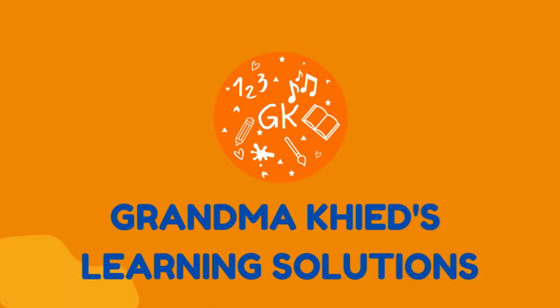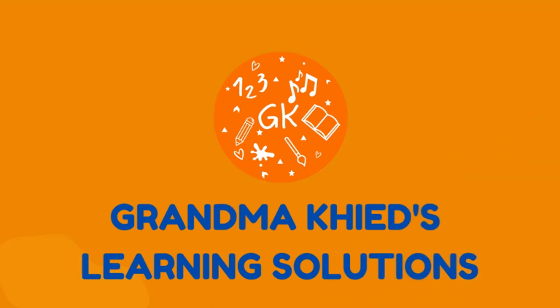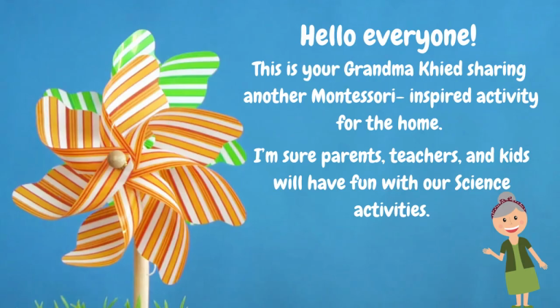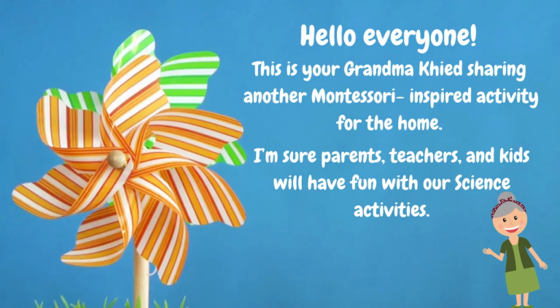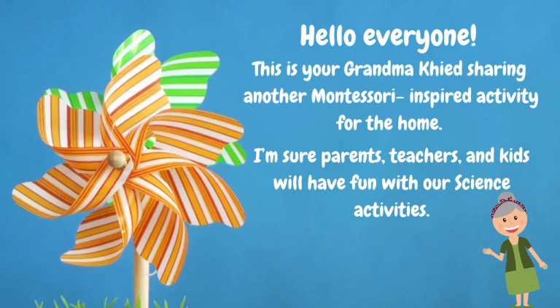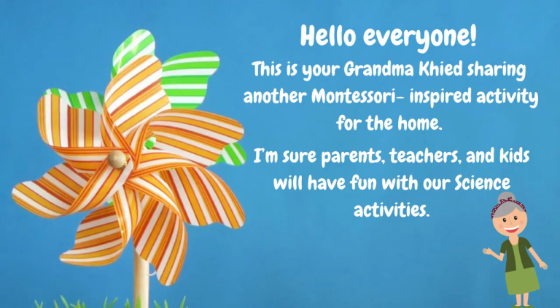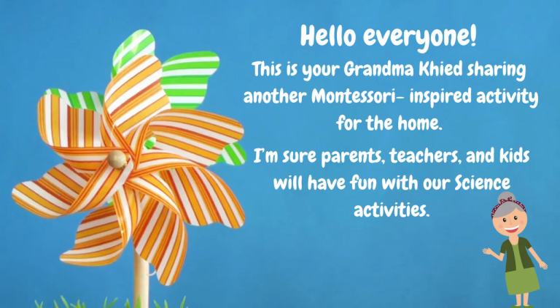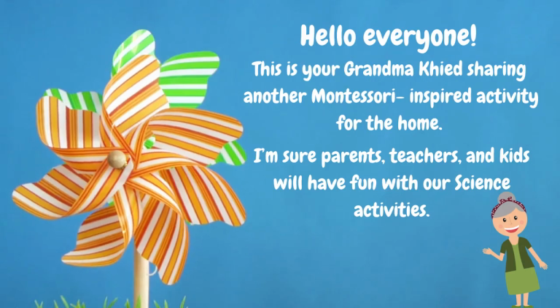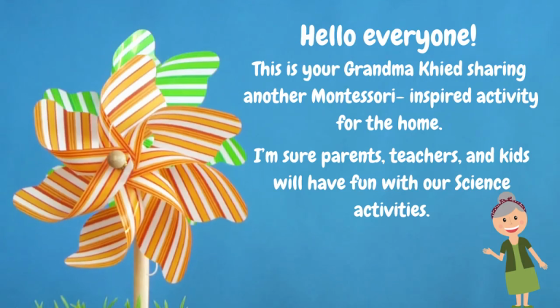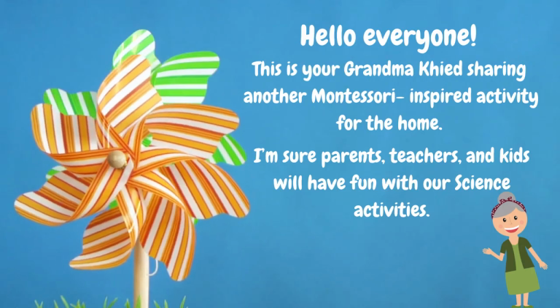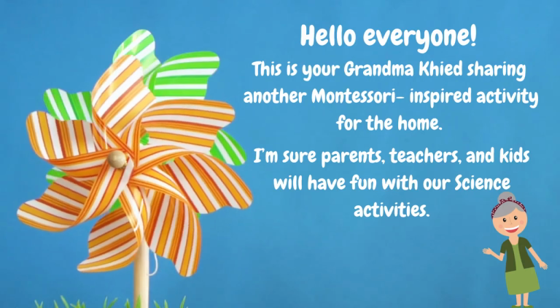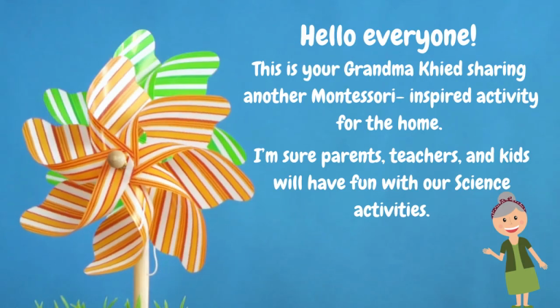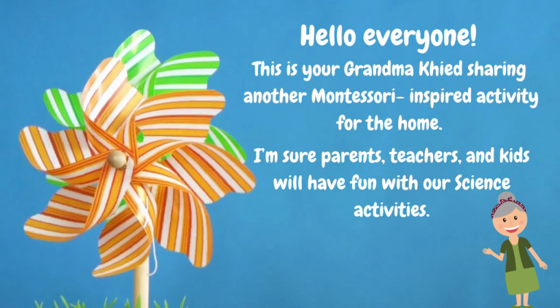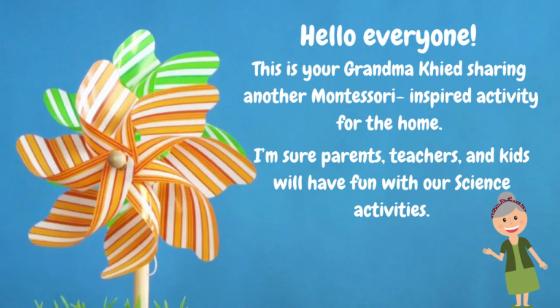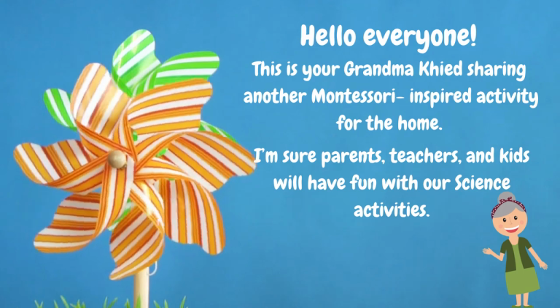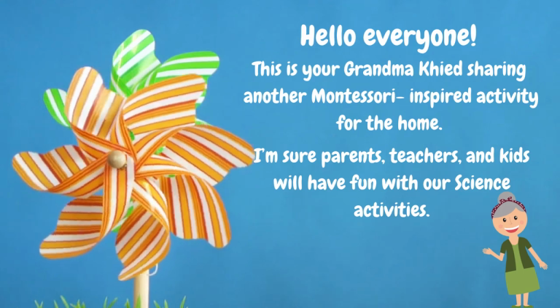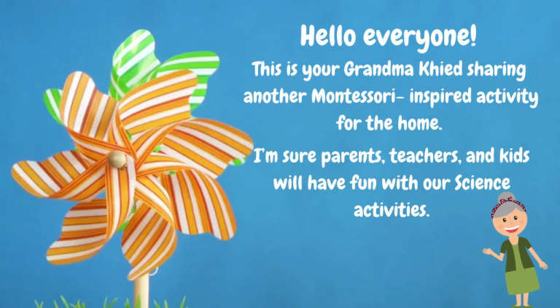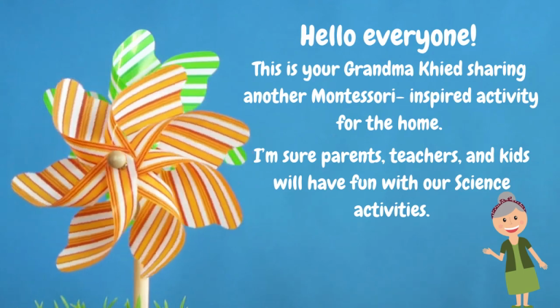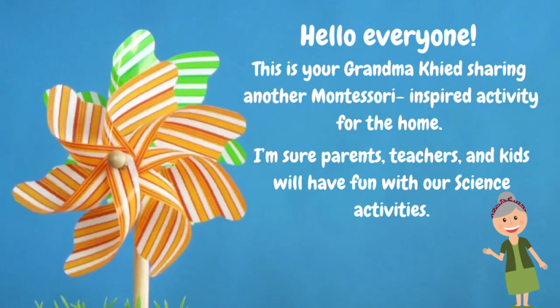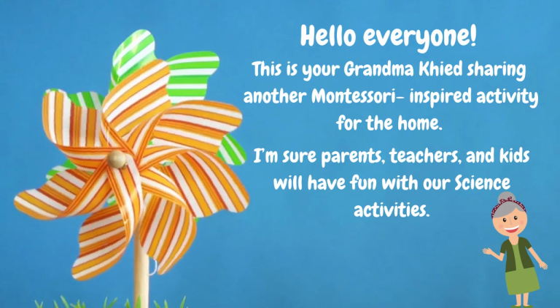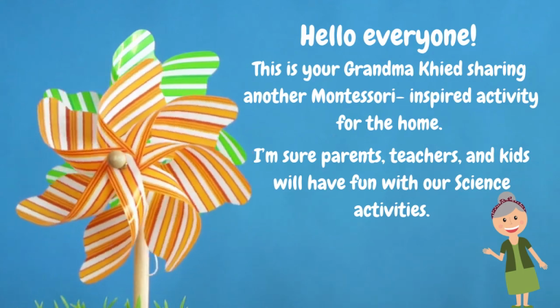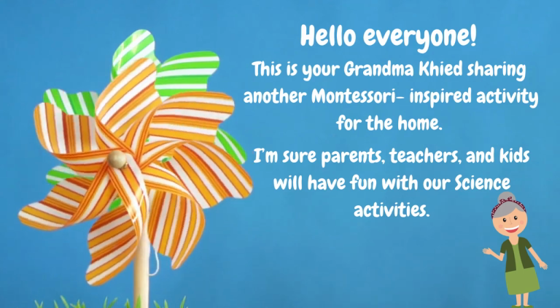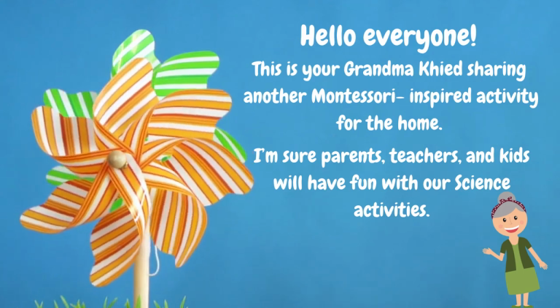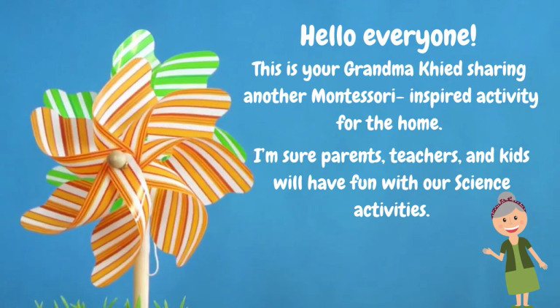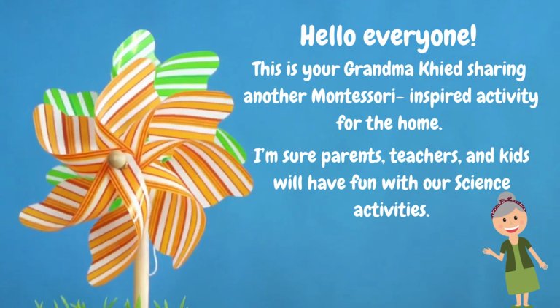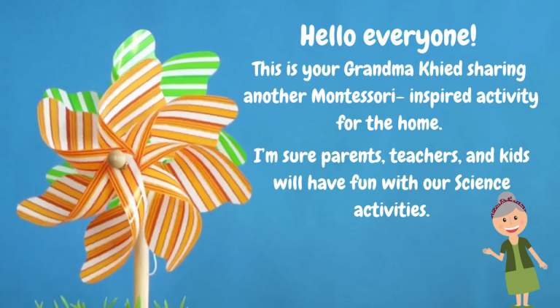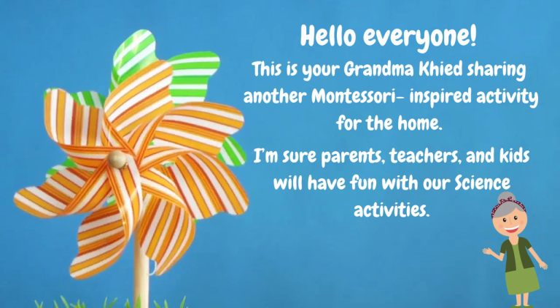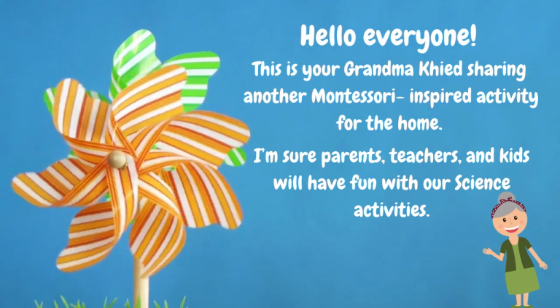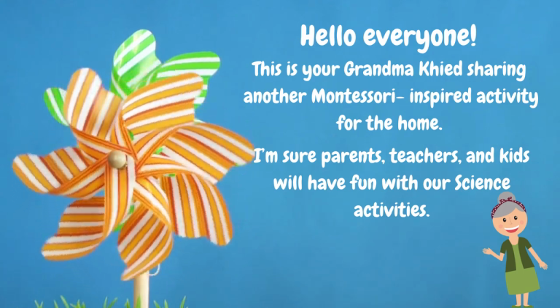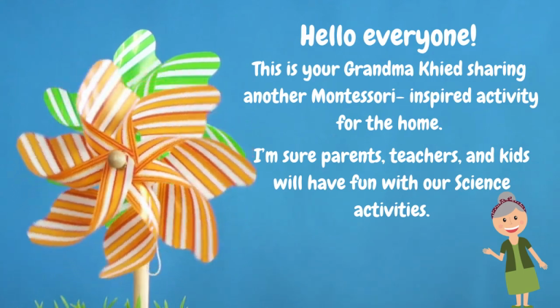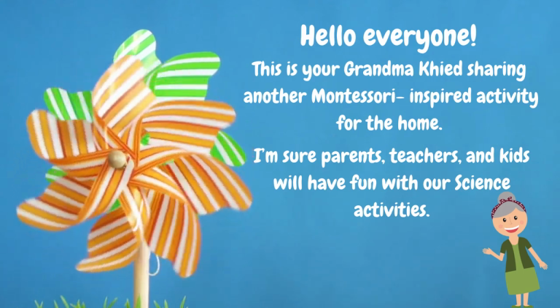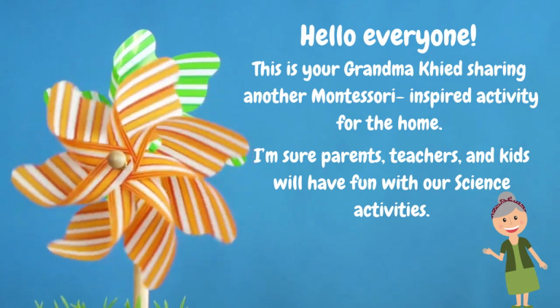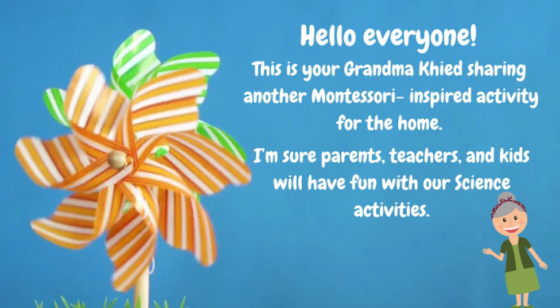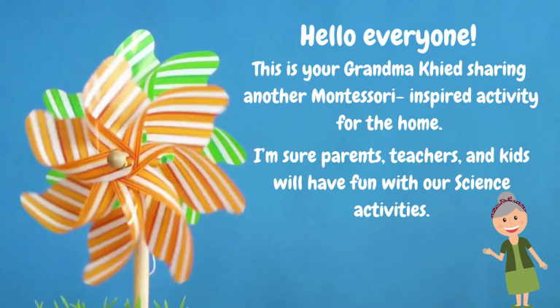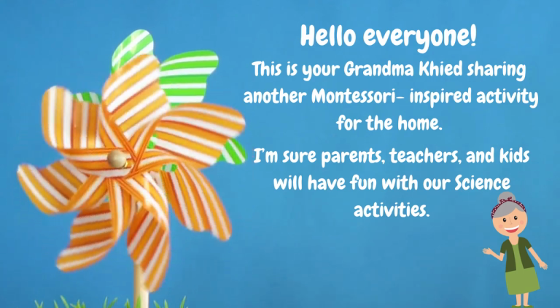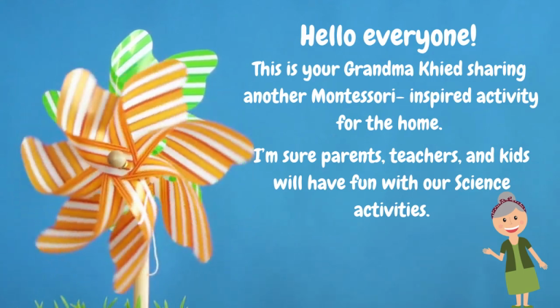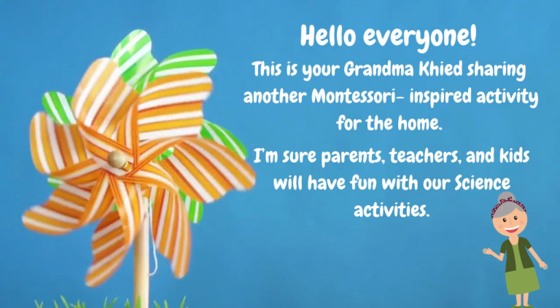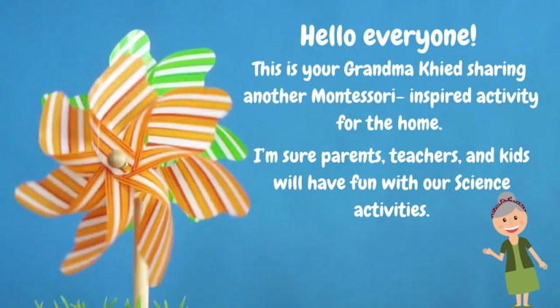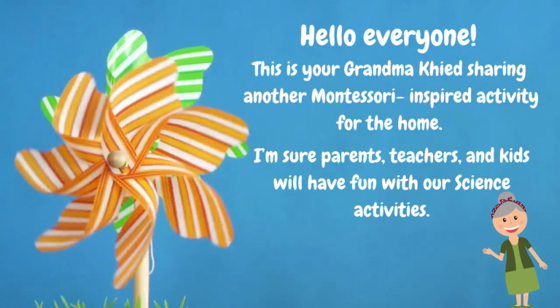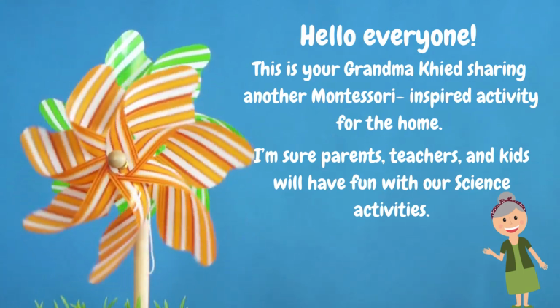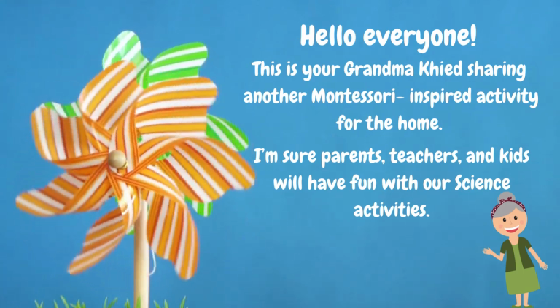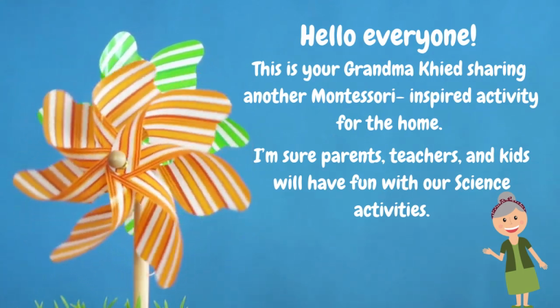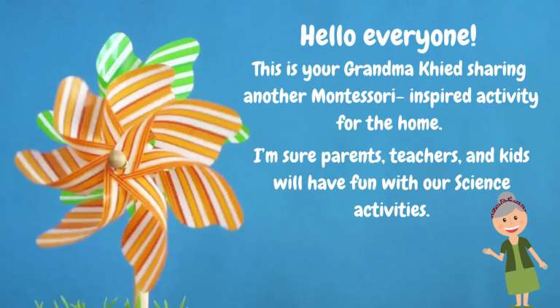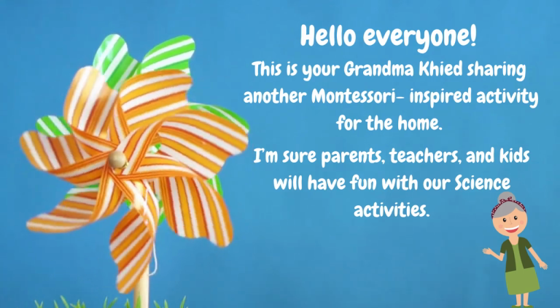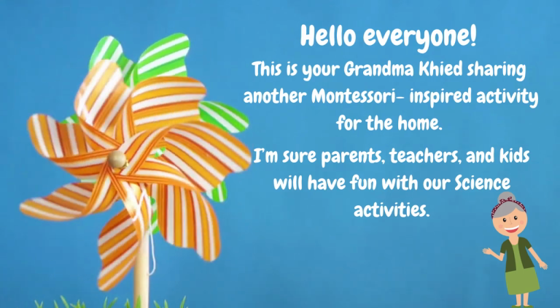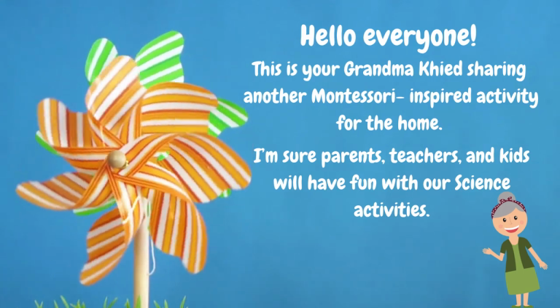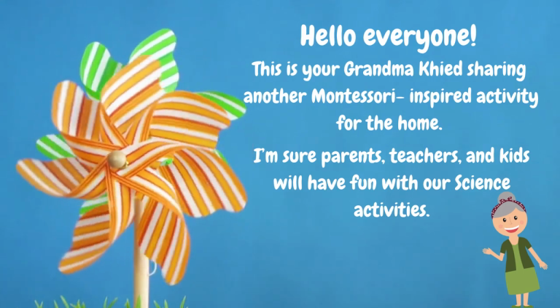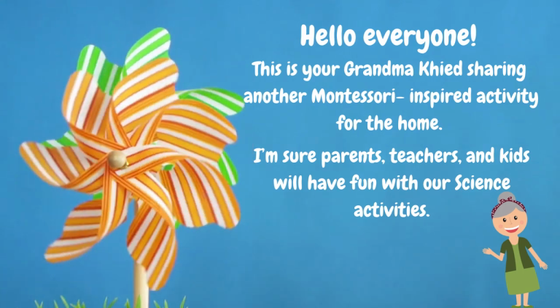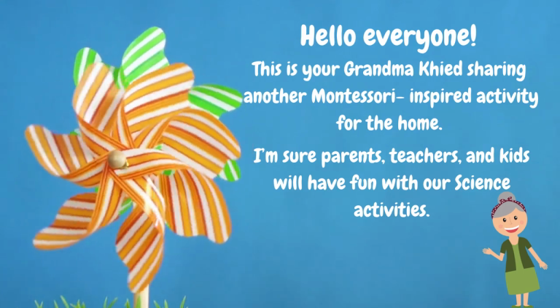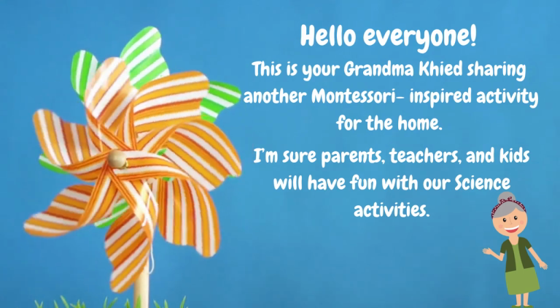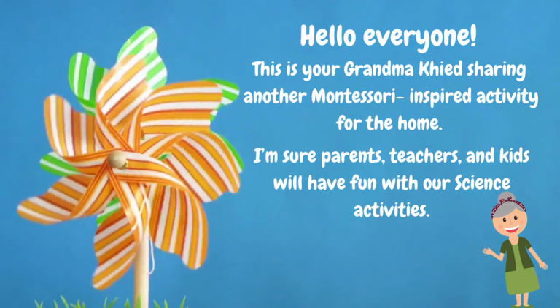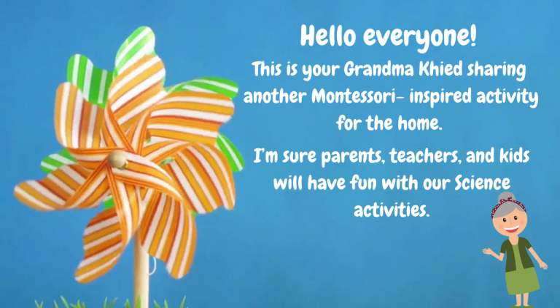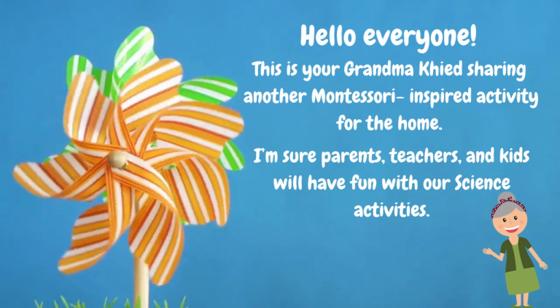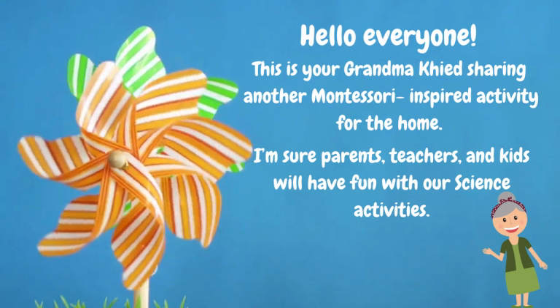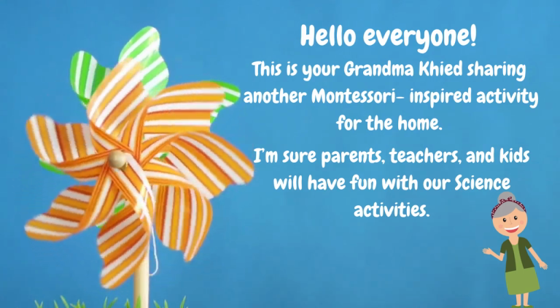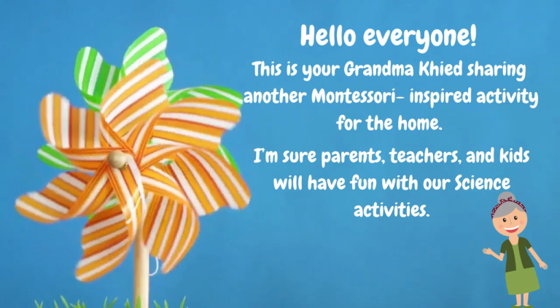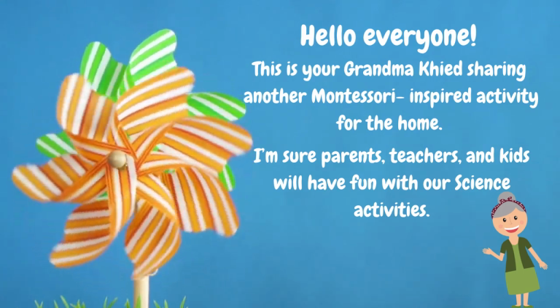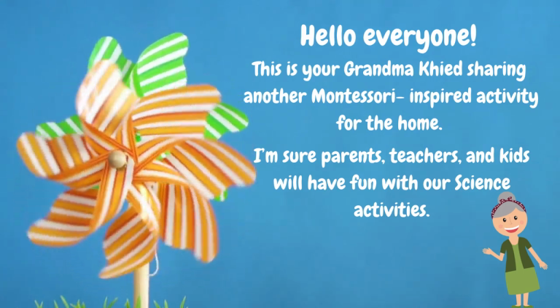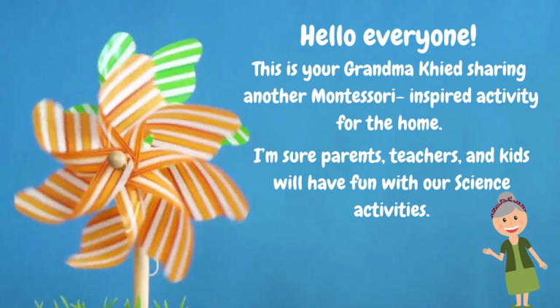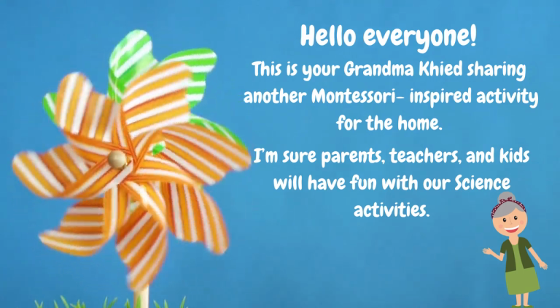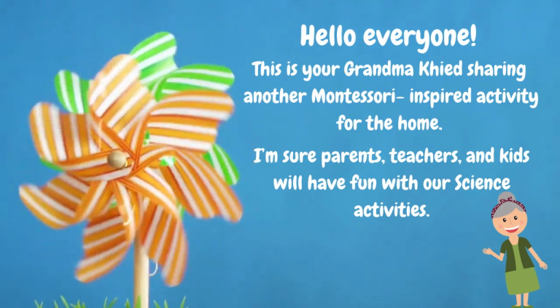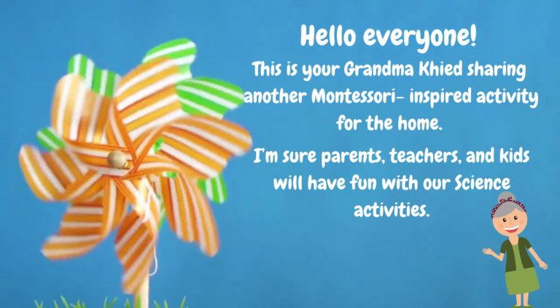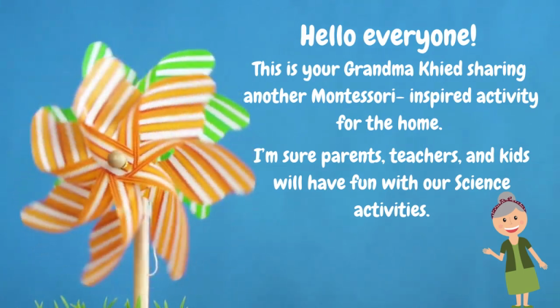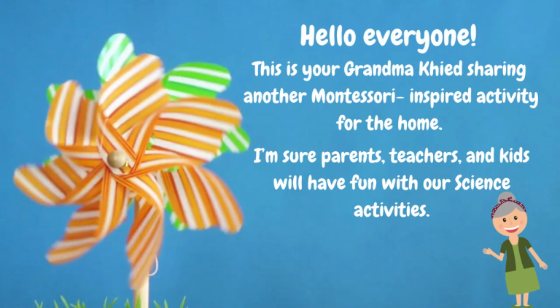Hello, everyone. This is your grandma, Kid, sharing another Montessori-inspired activity for the home.